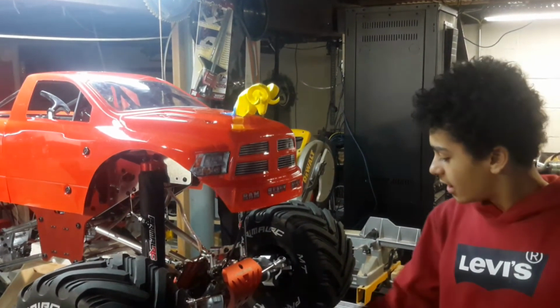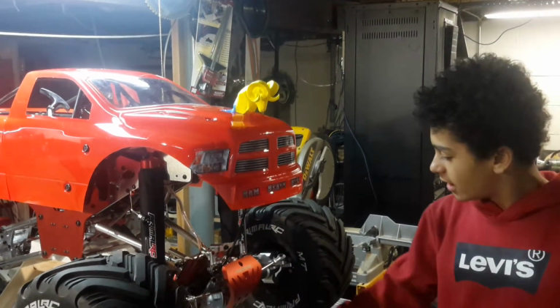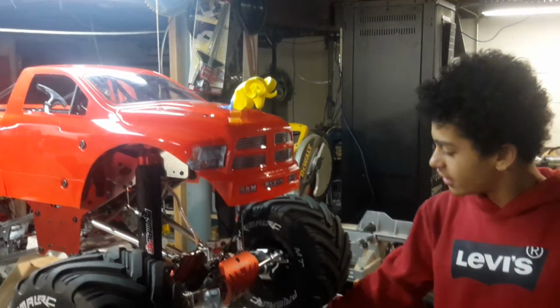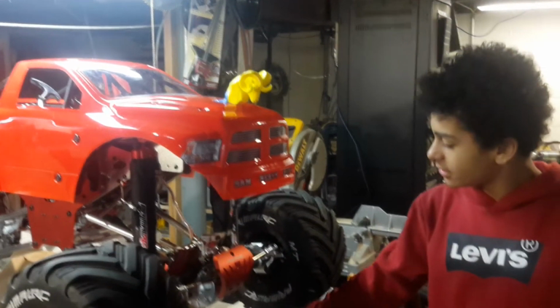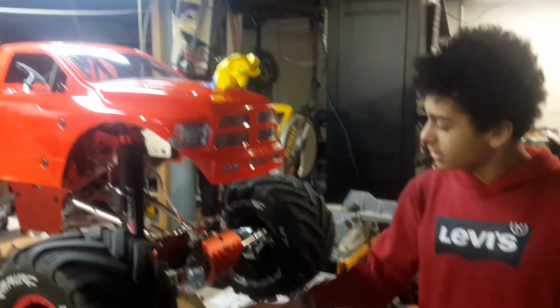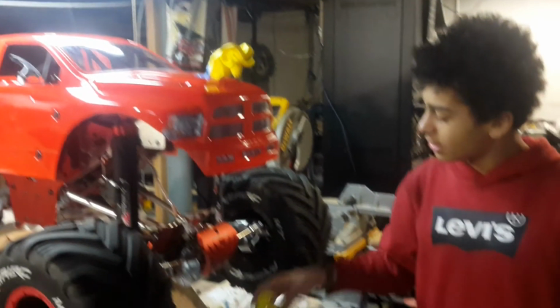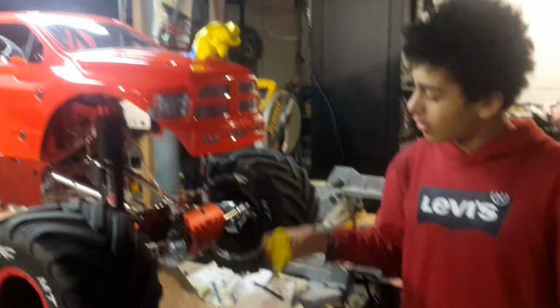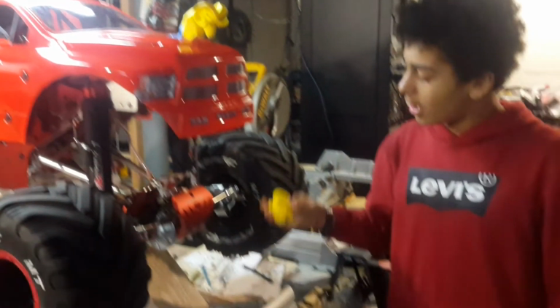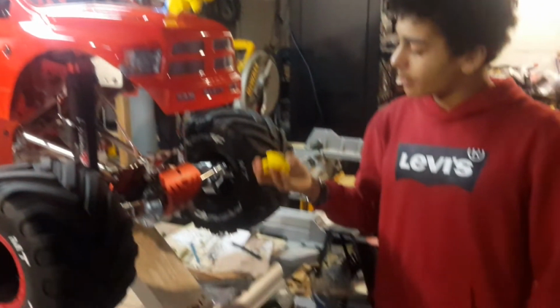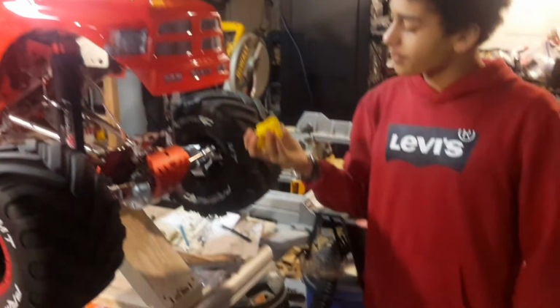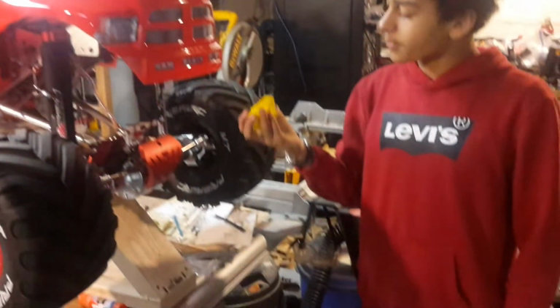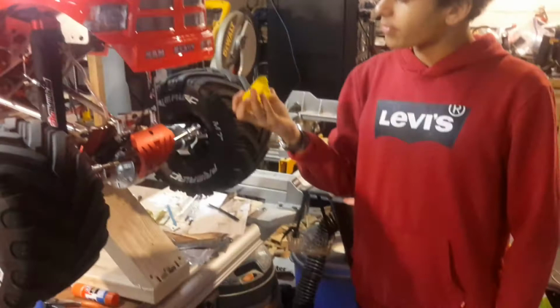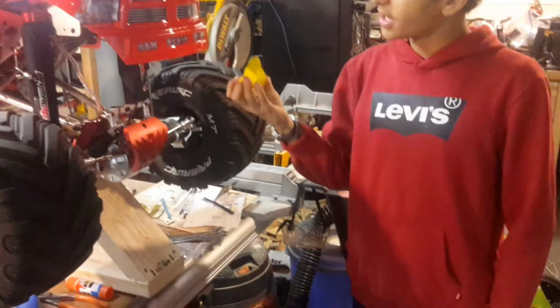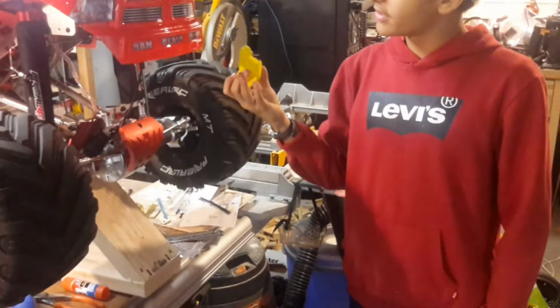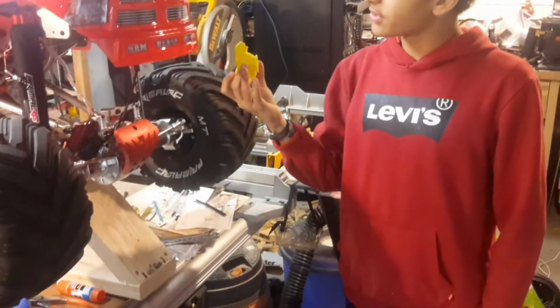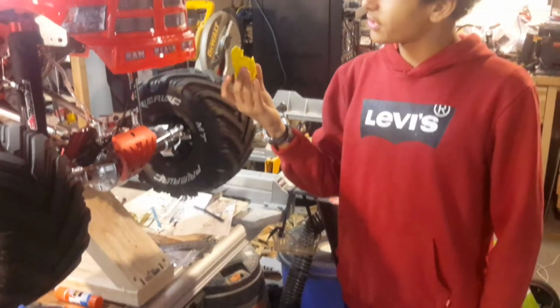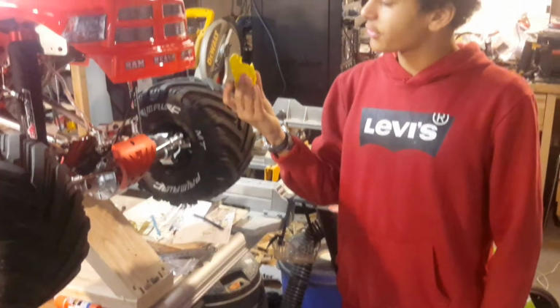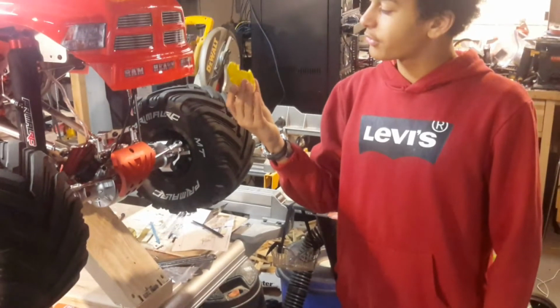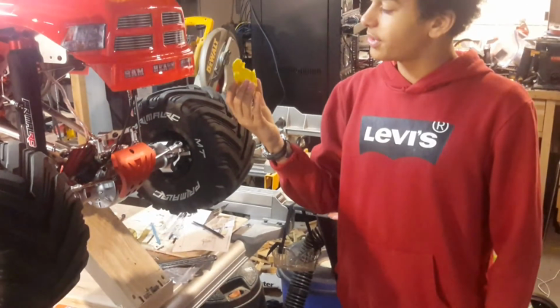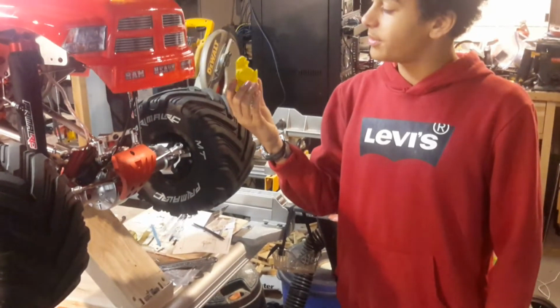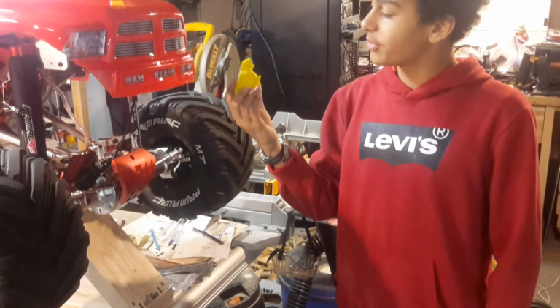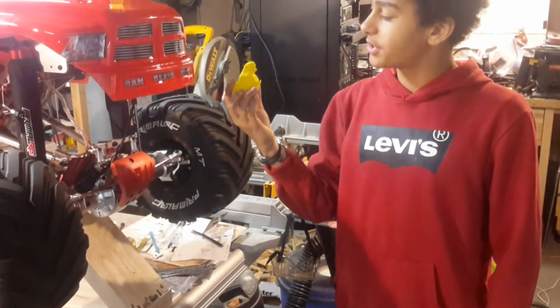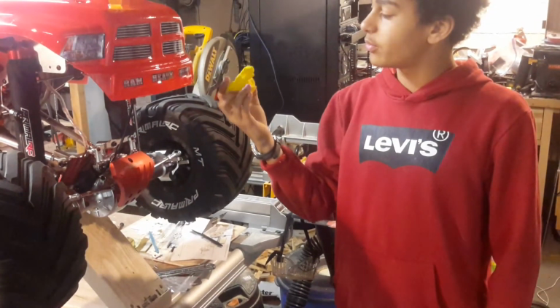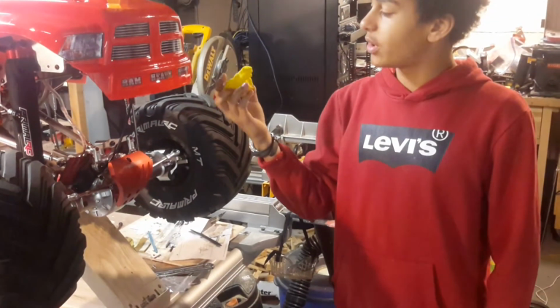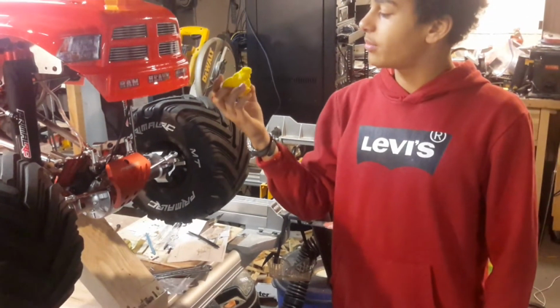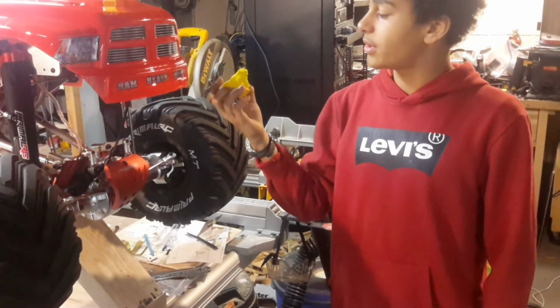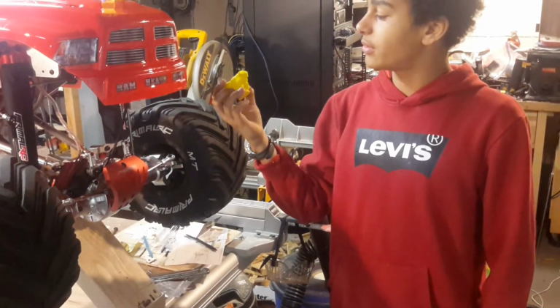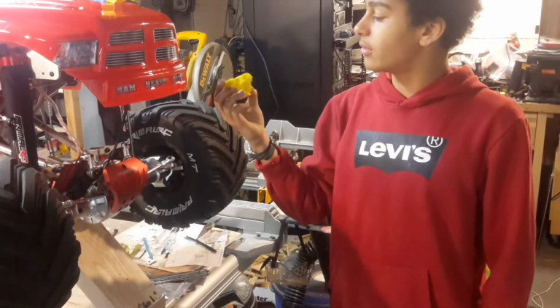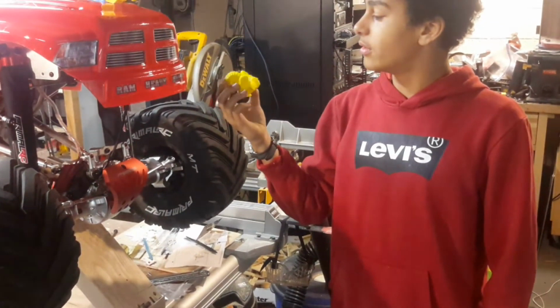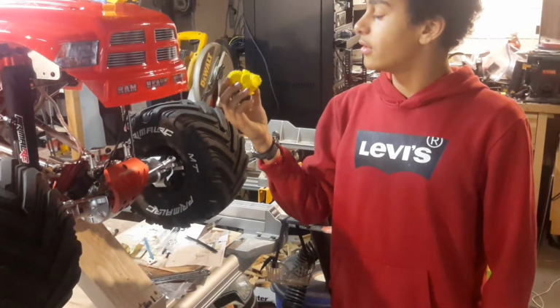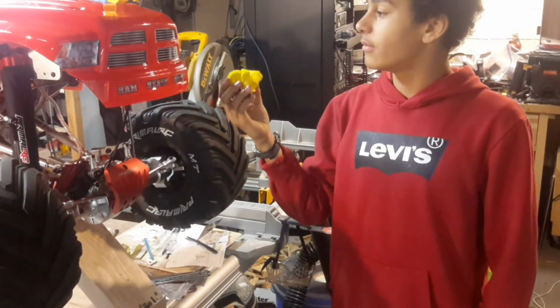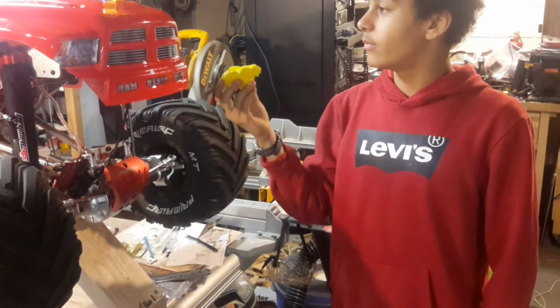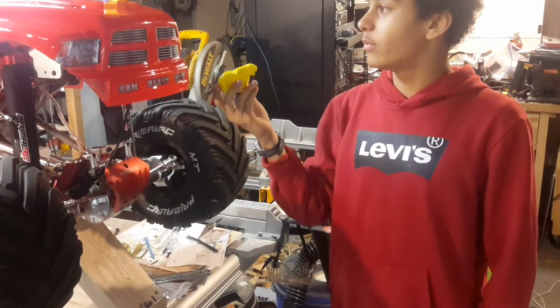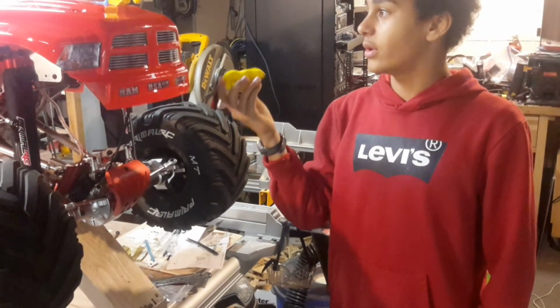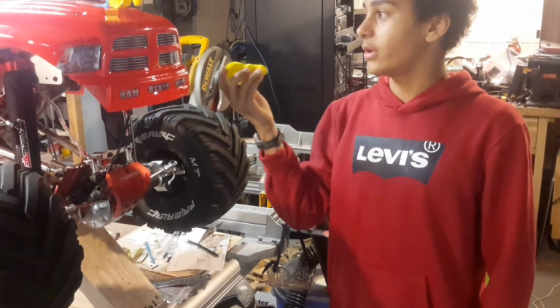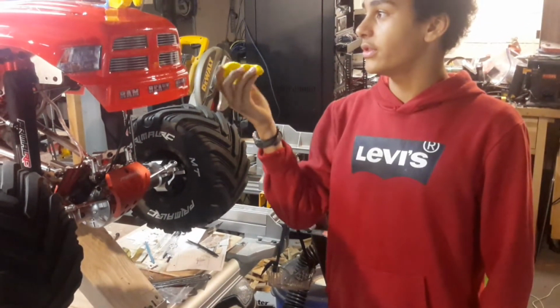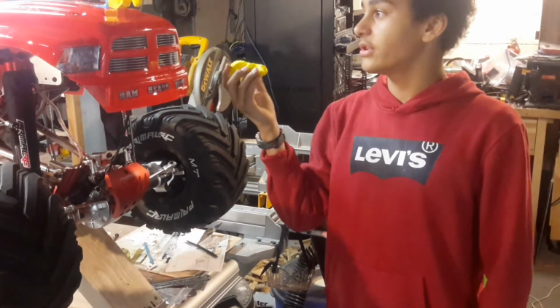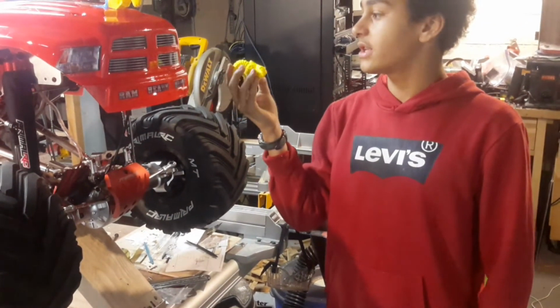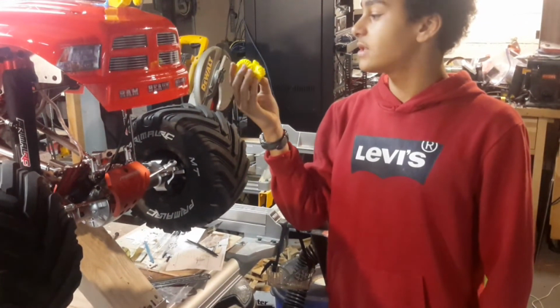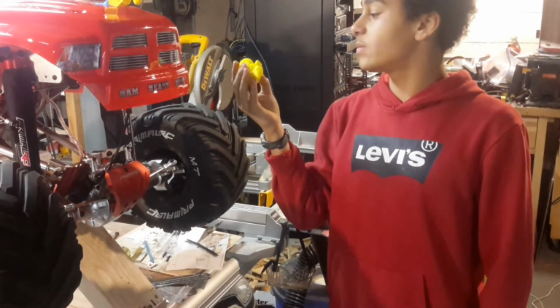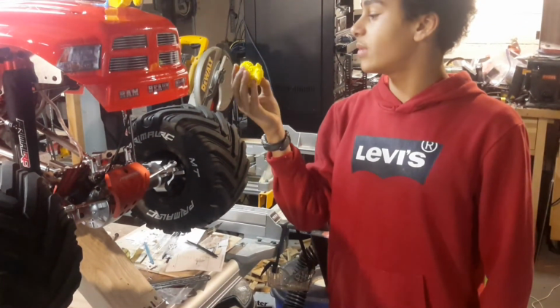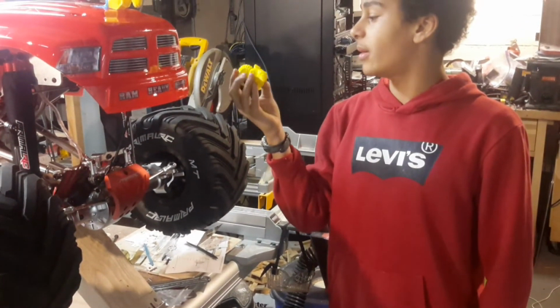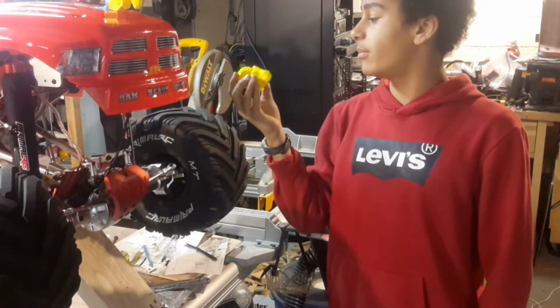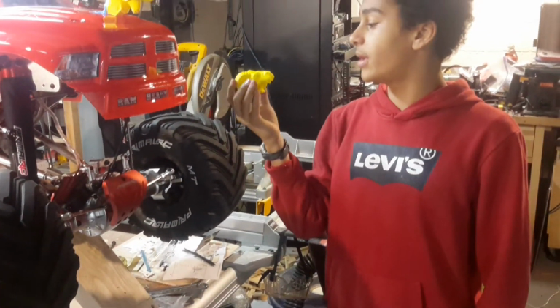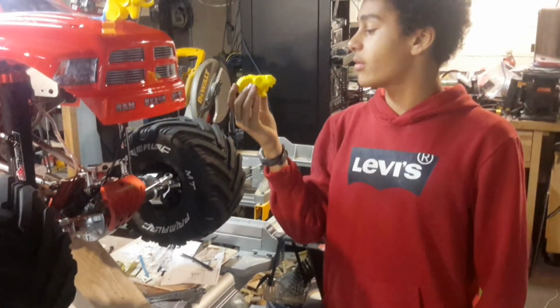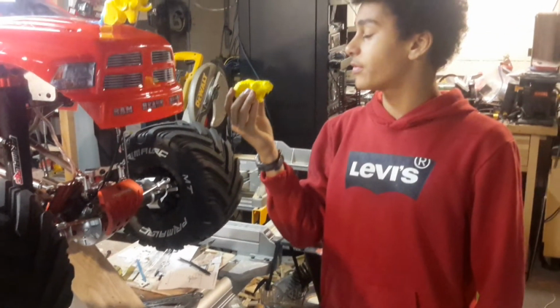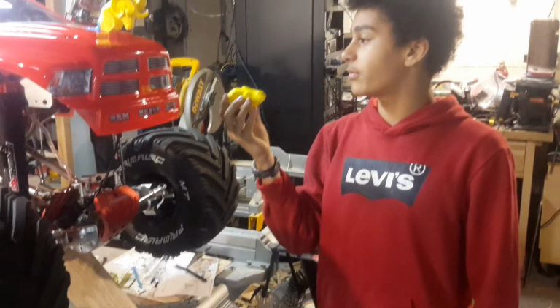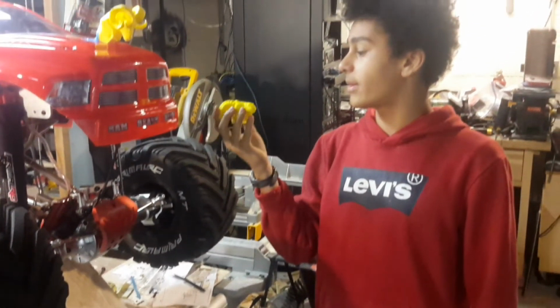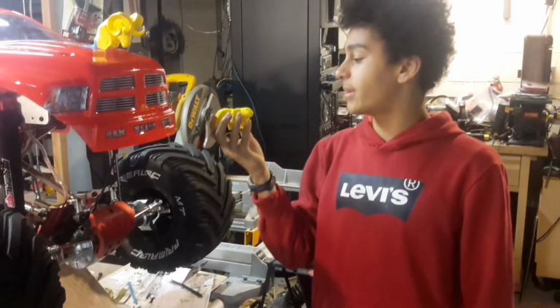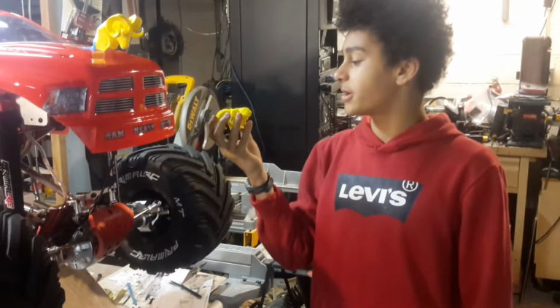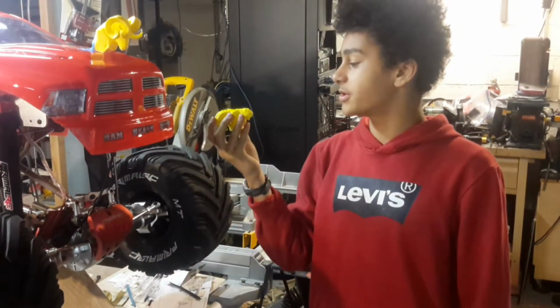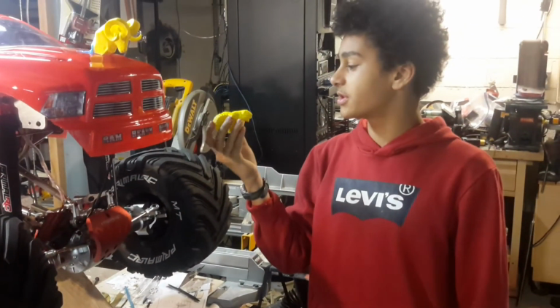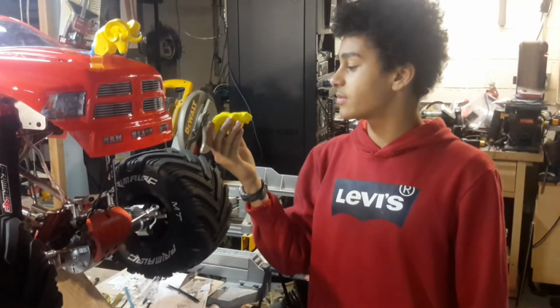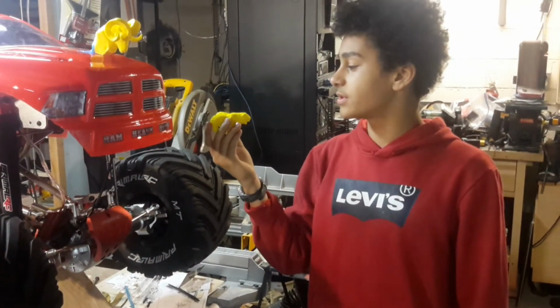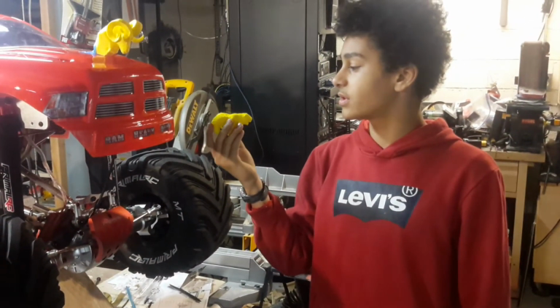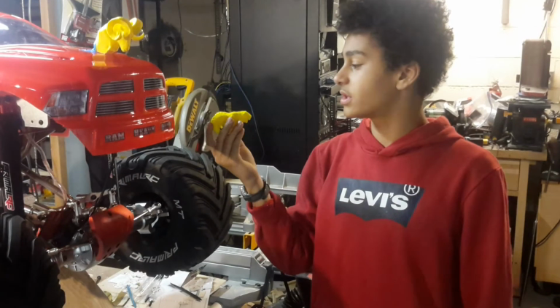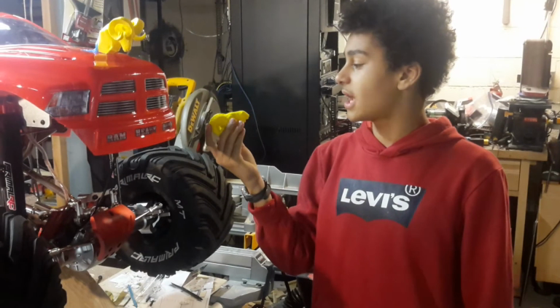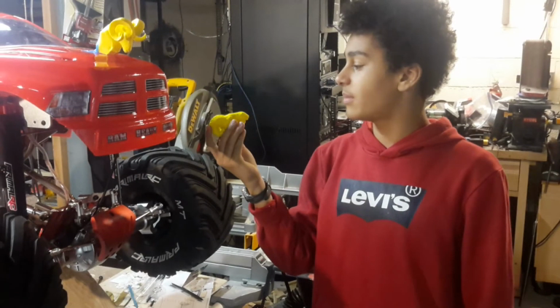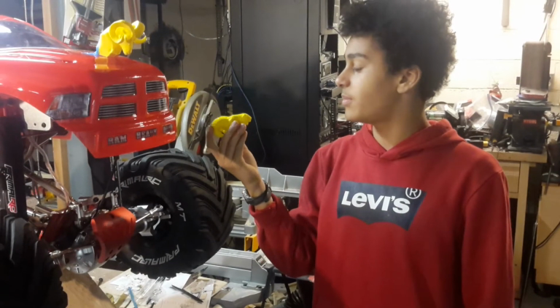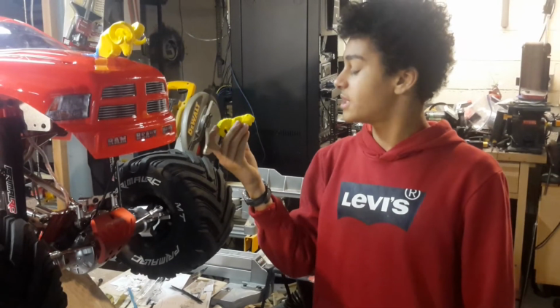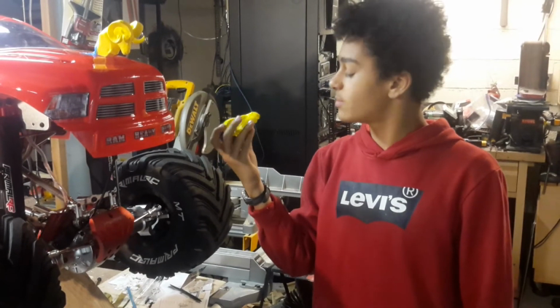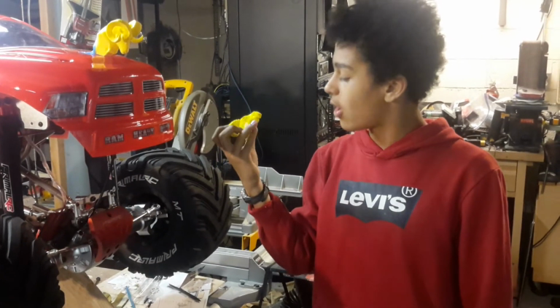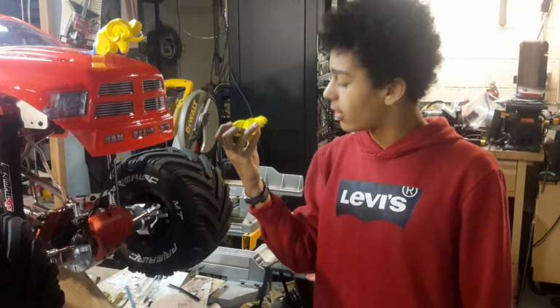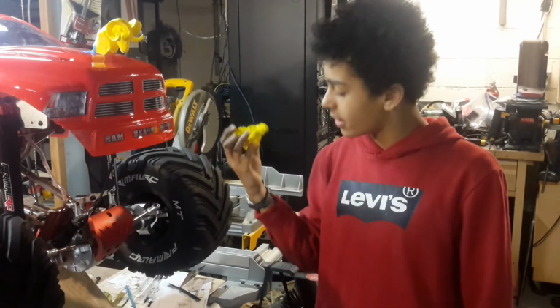Here's another 3D printed one, but in this case we went bigger with the ram head, because this one's a tad bit smaller.